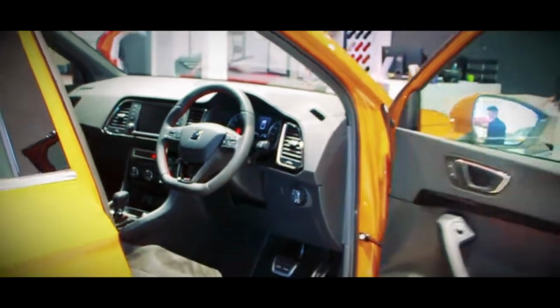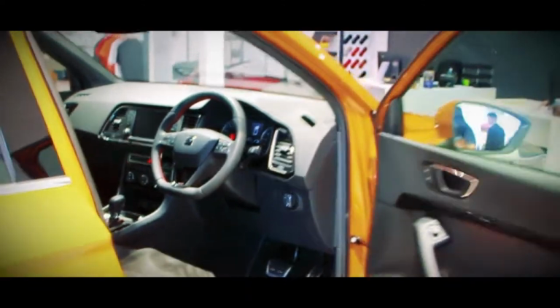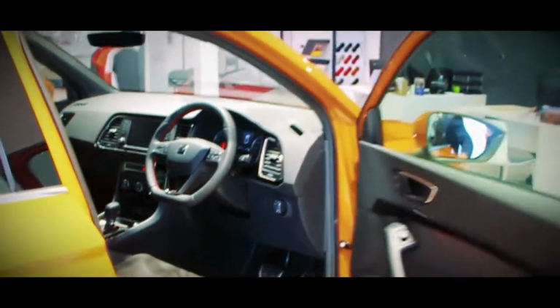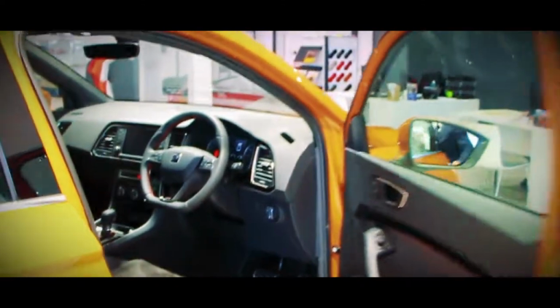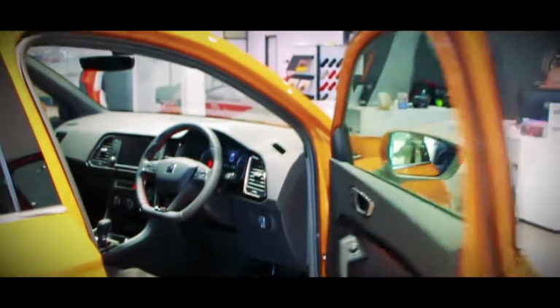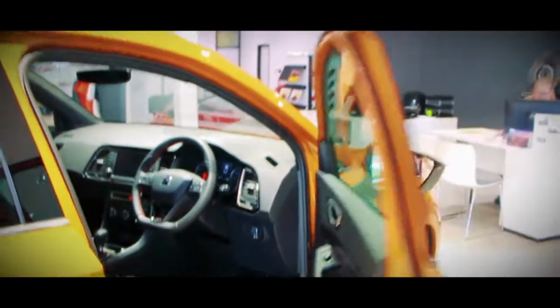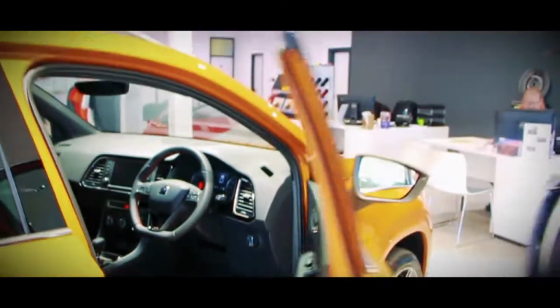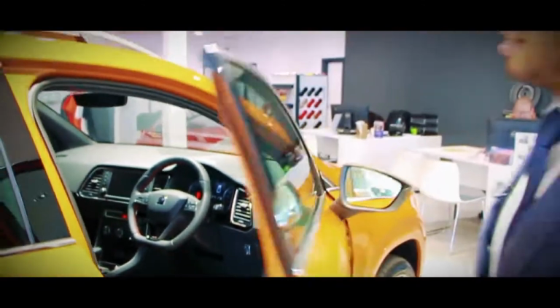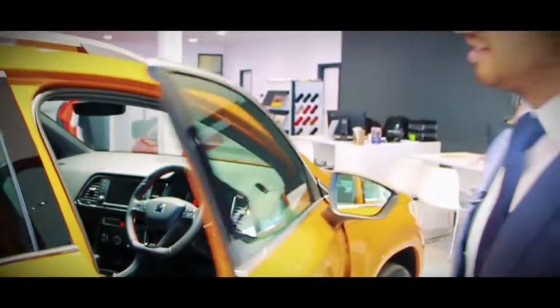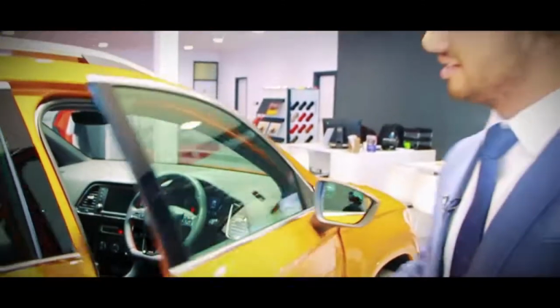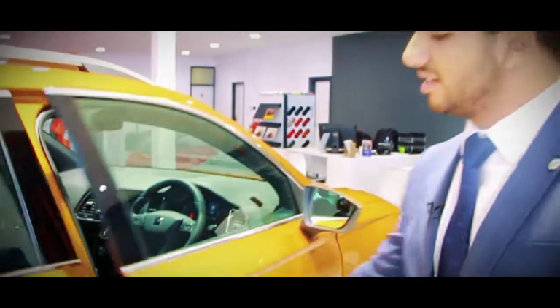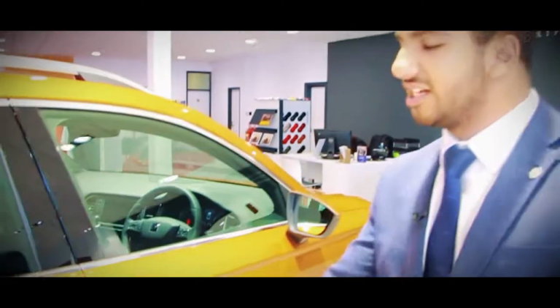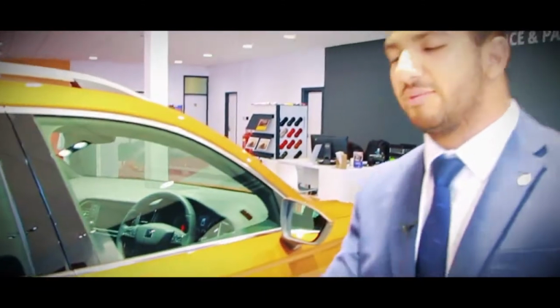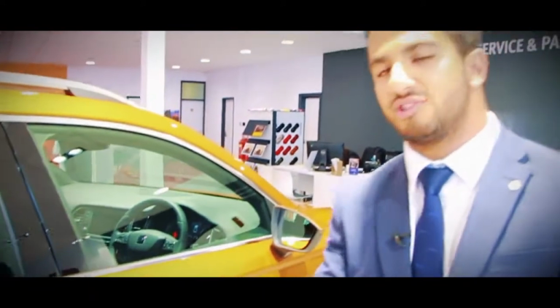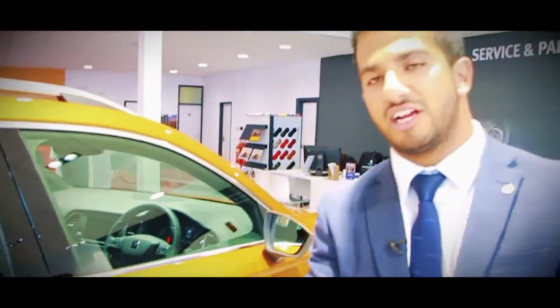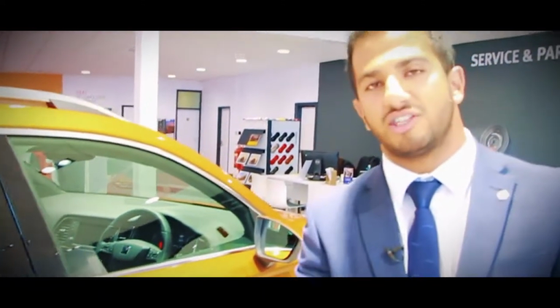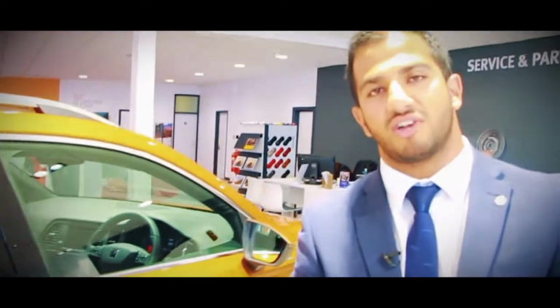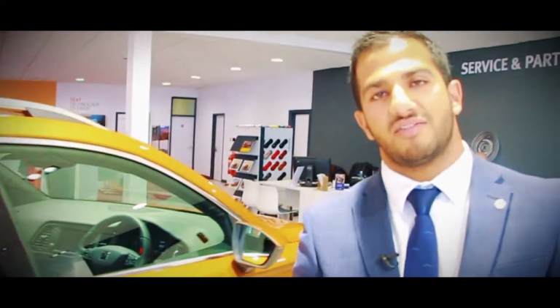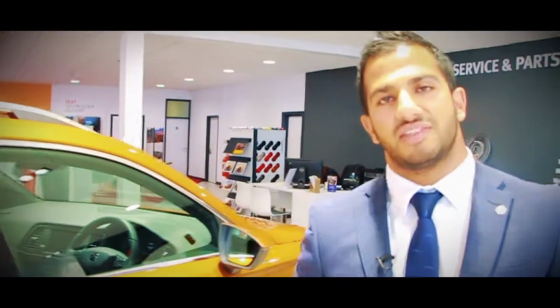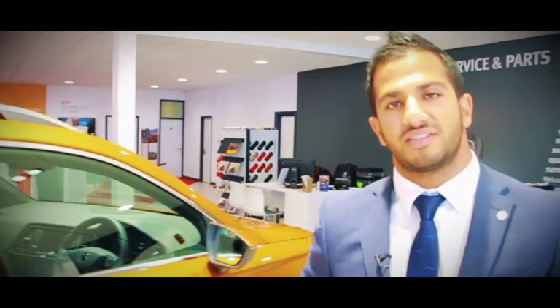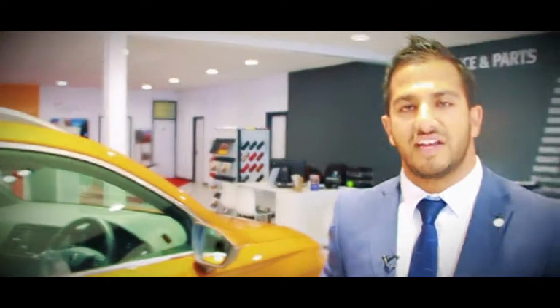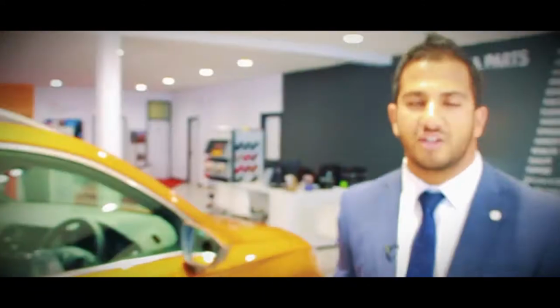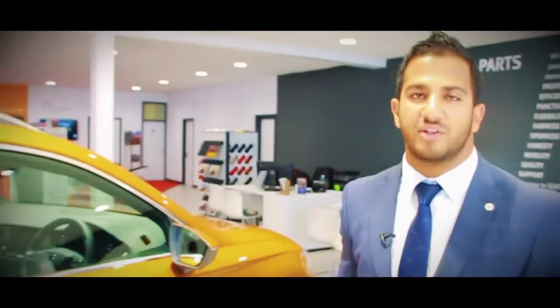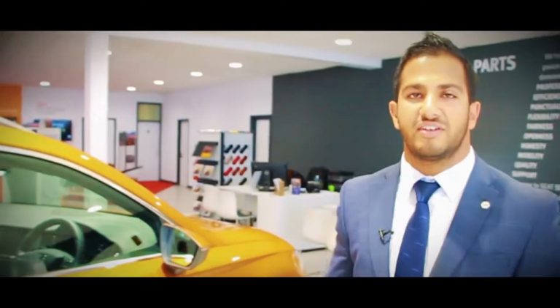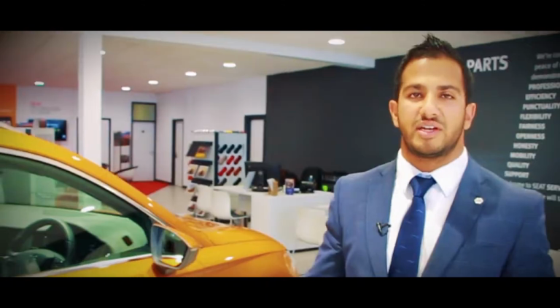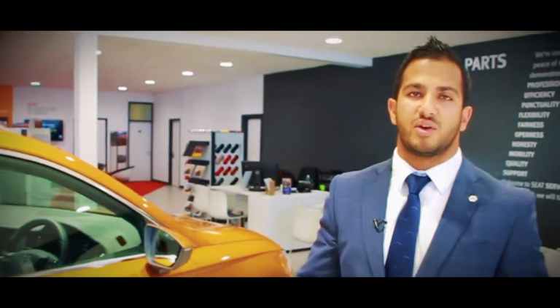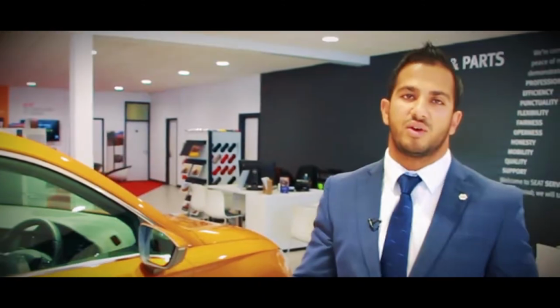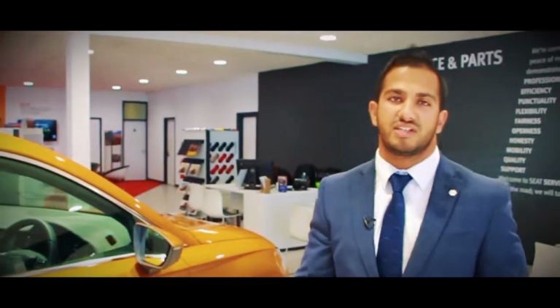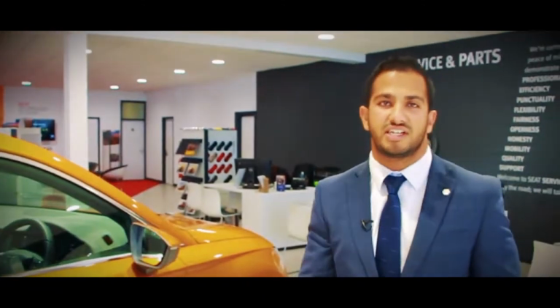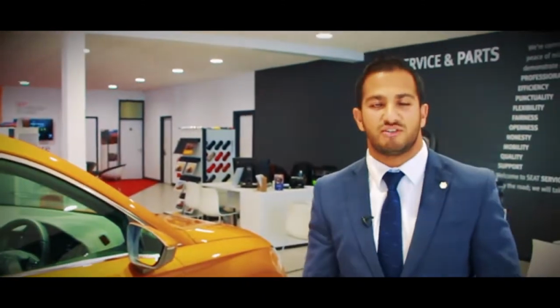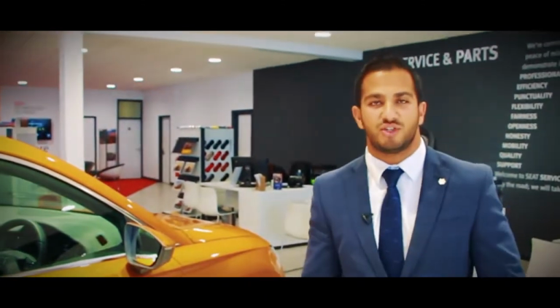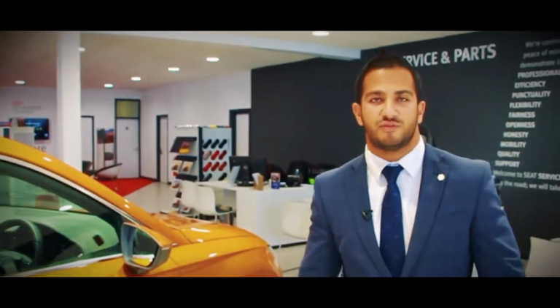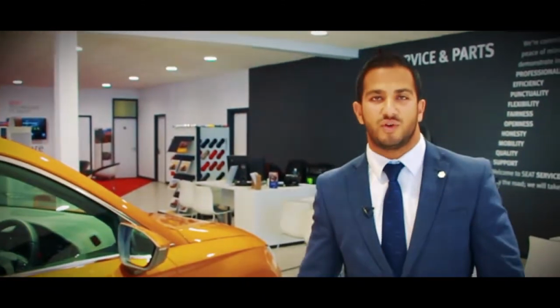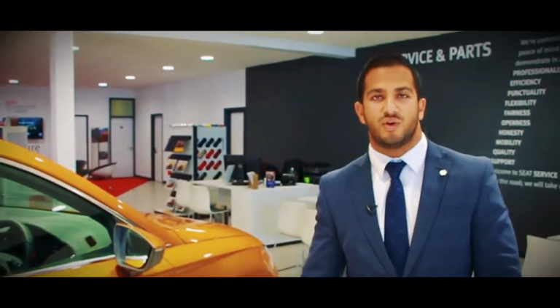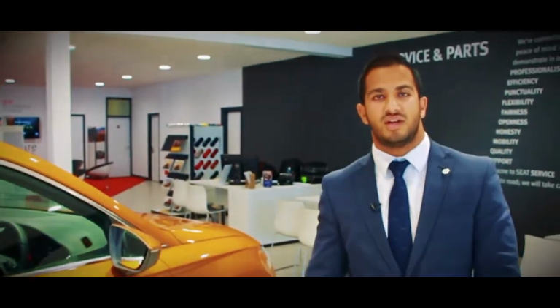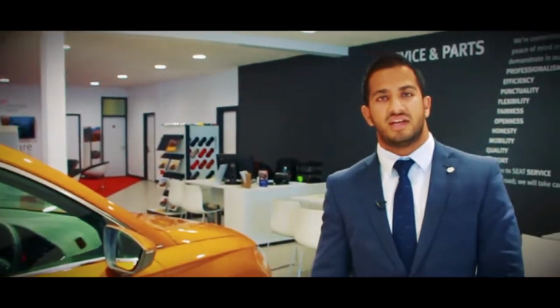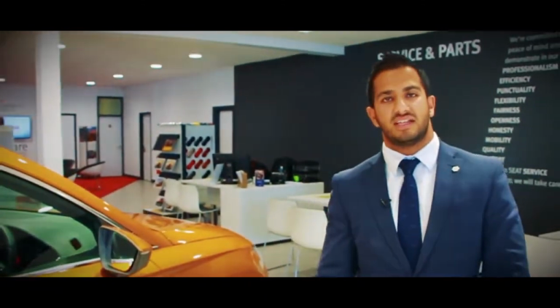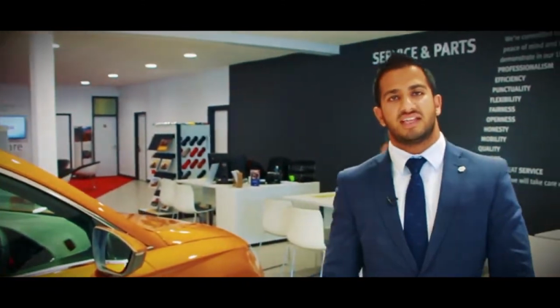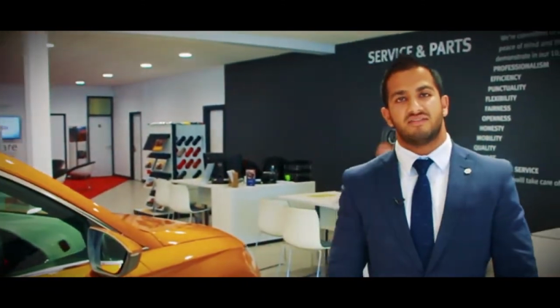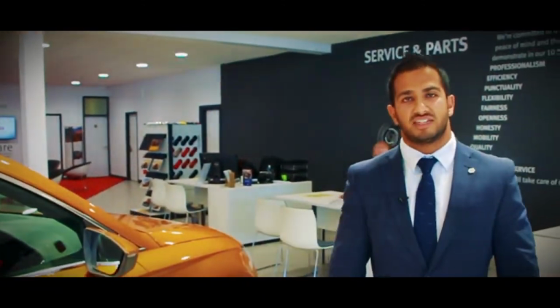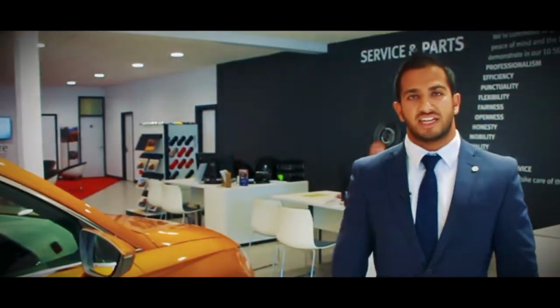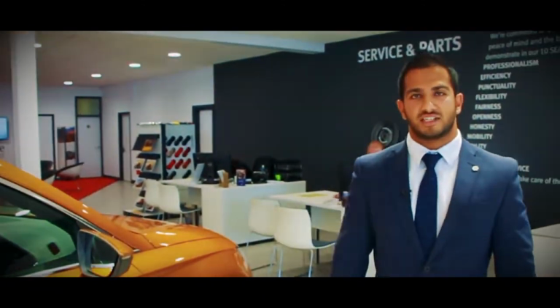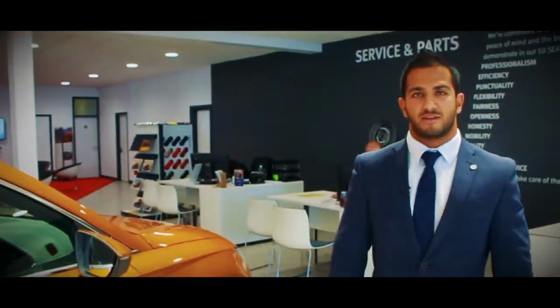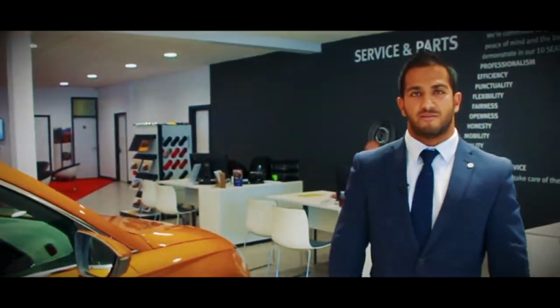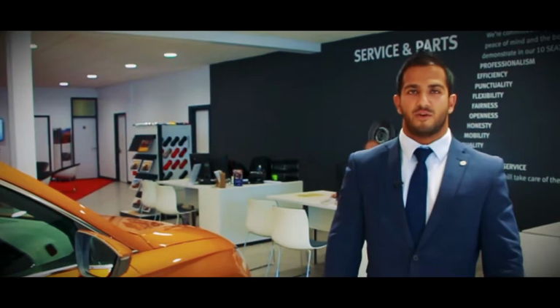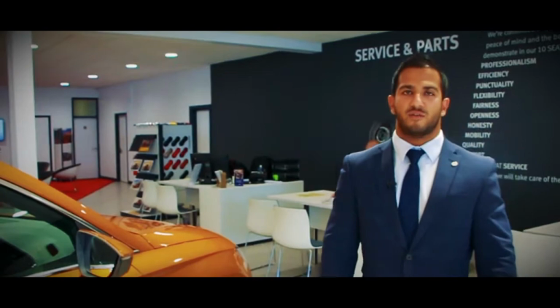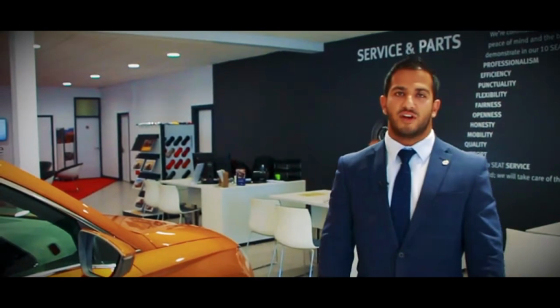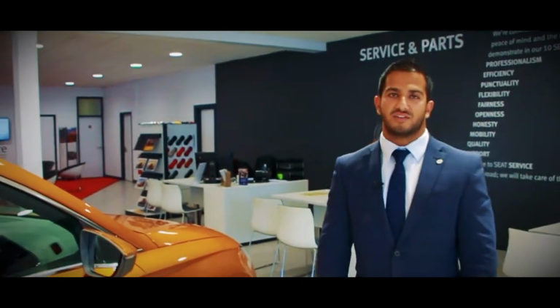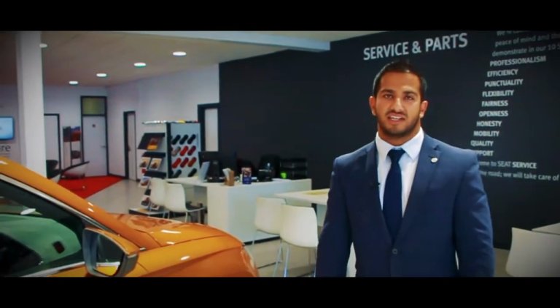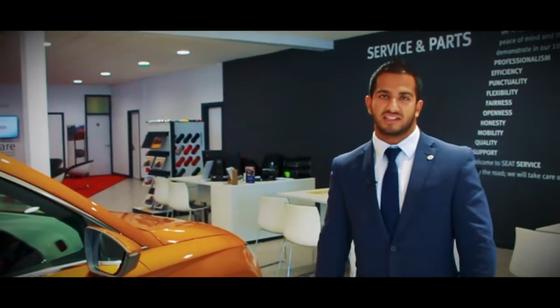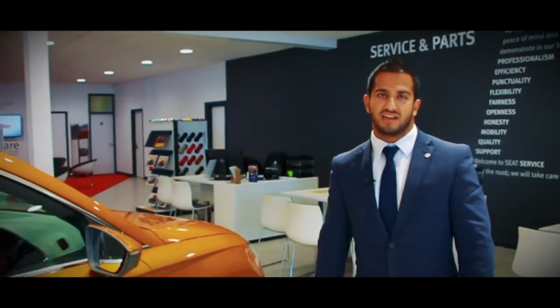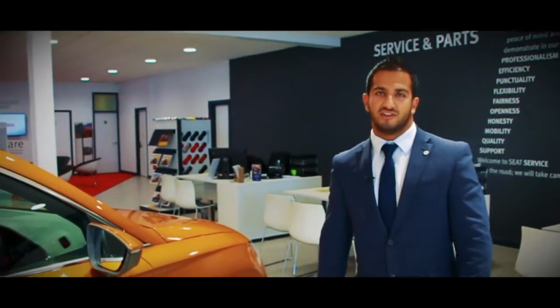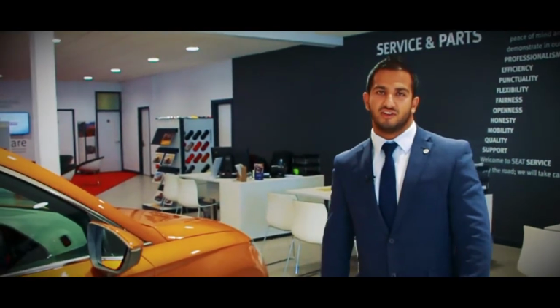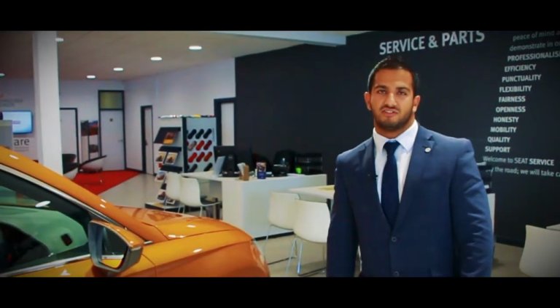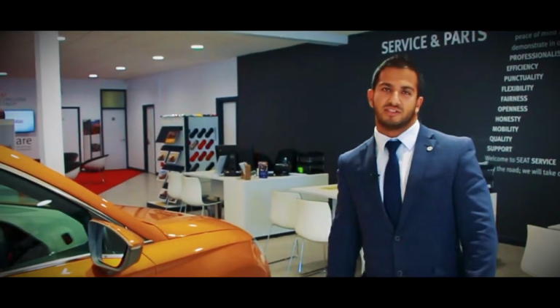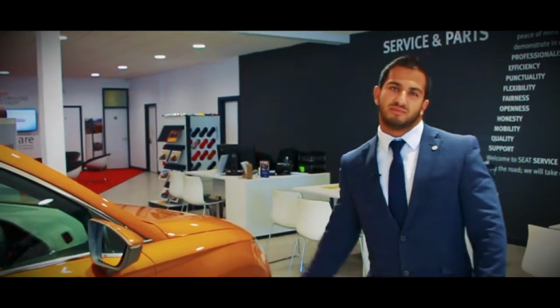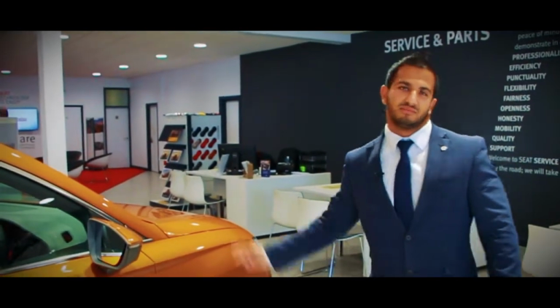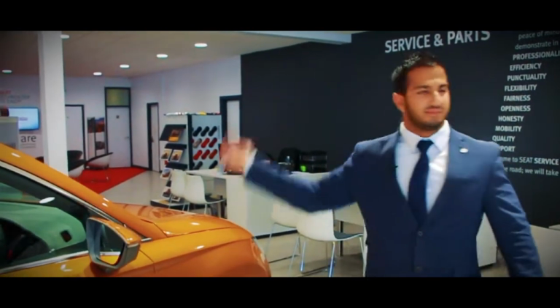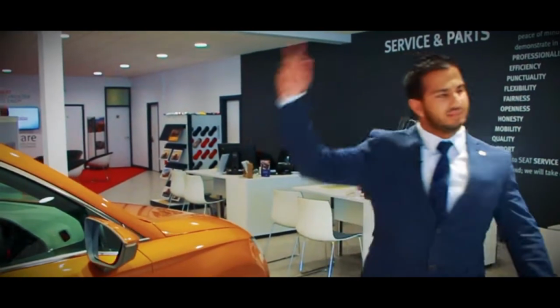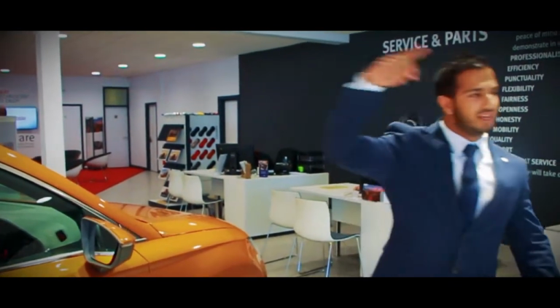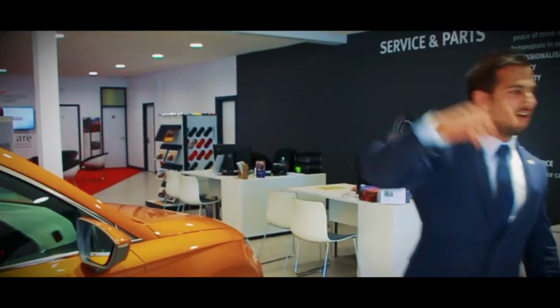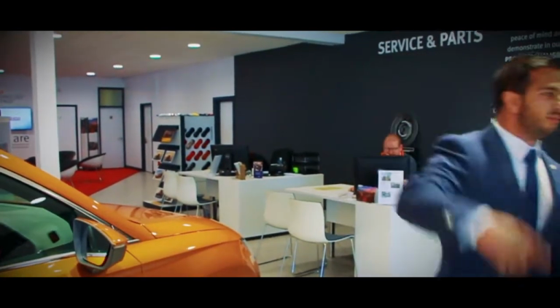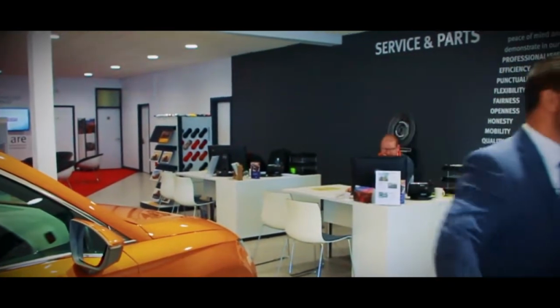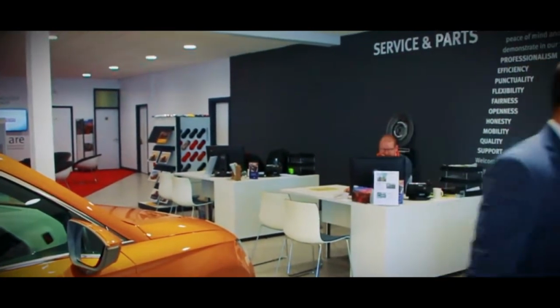If you want to arrange a demonstration driving this vehicle, give me a call on 024 76 456 700. Off we go.